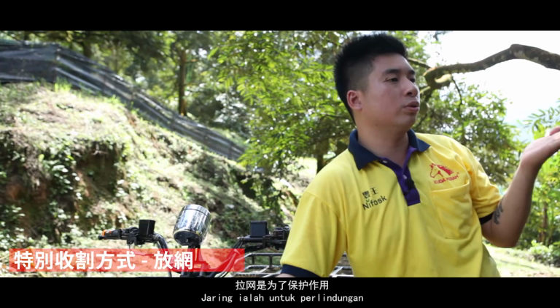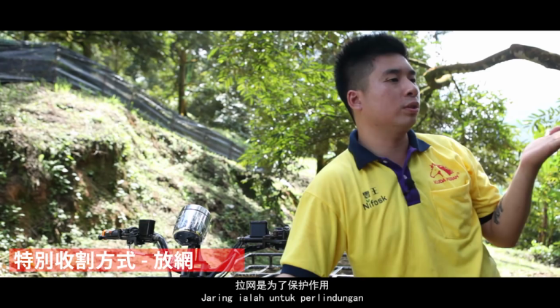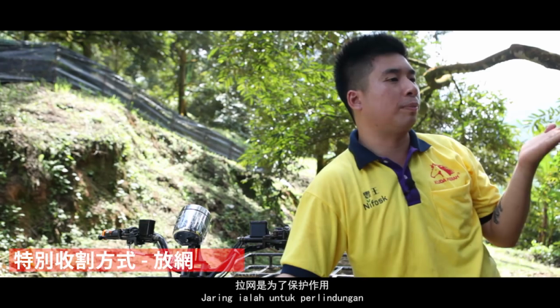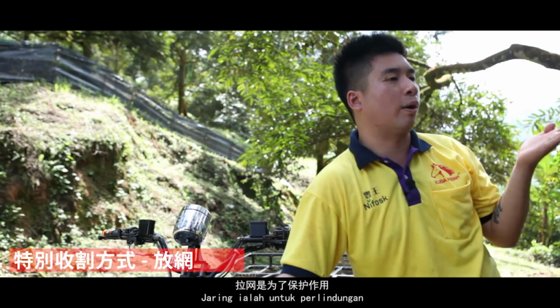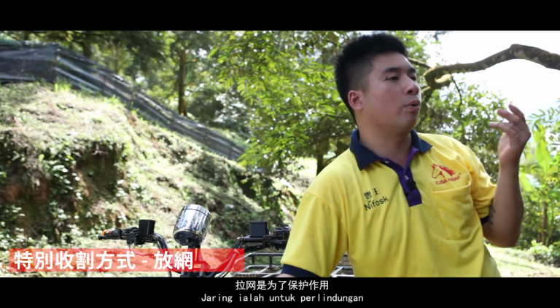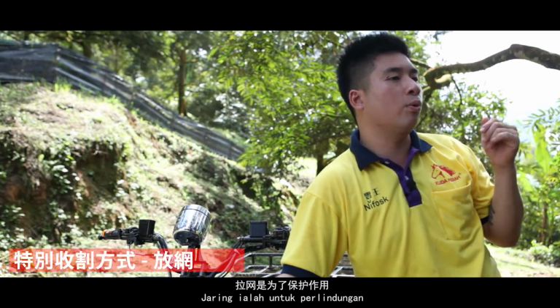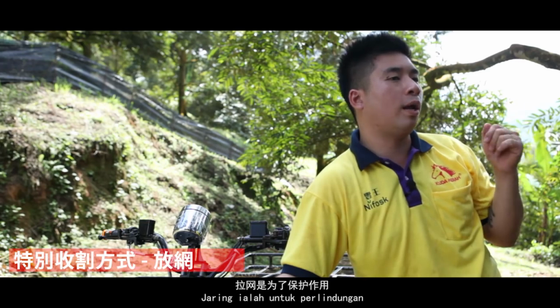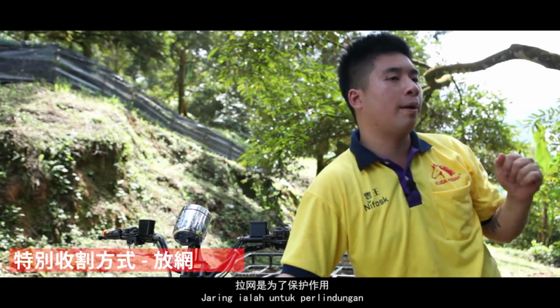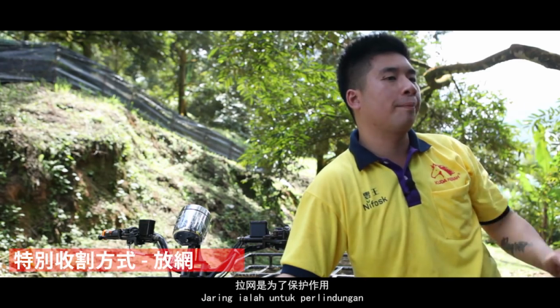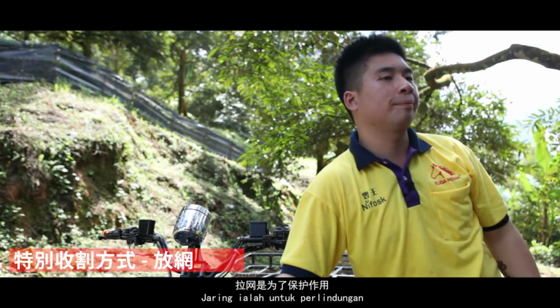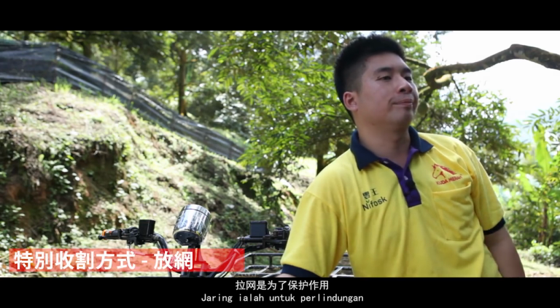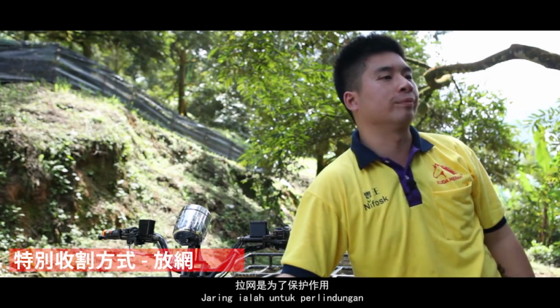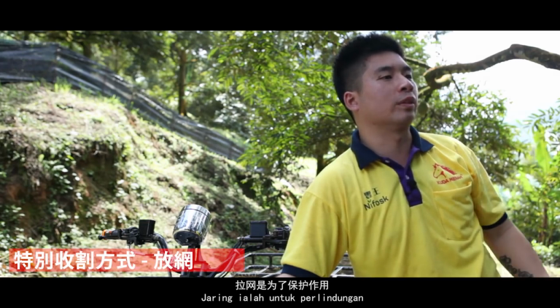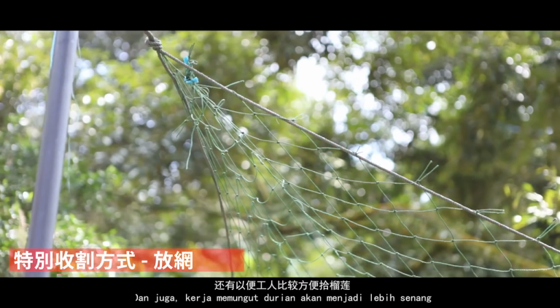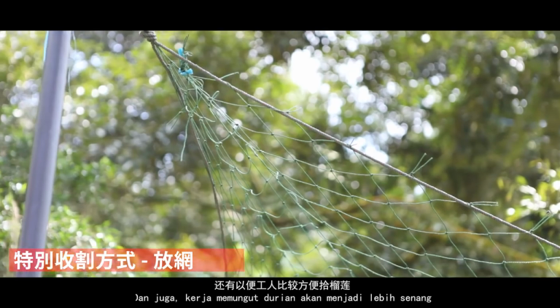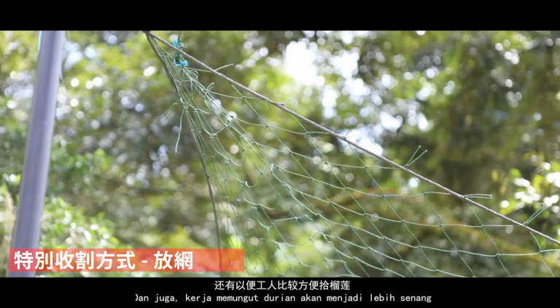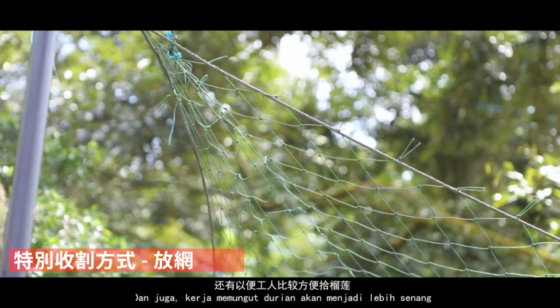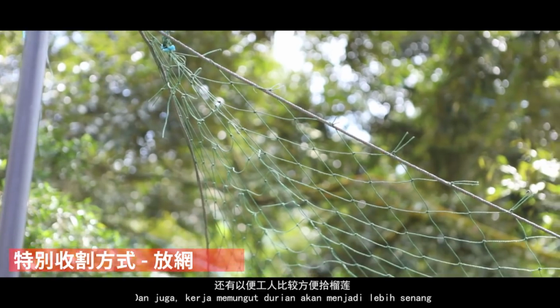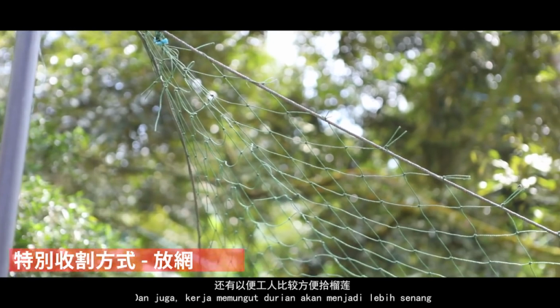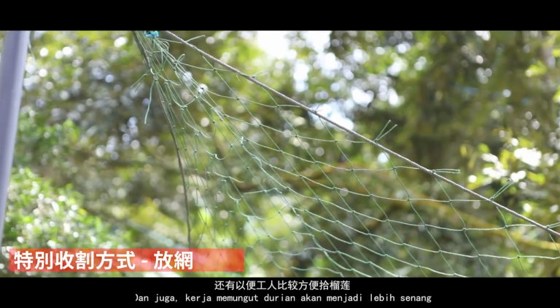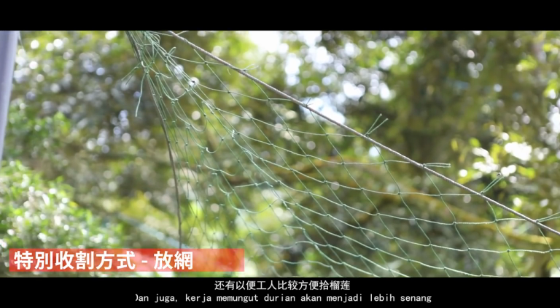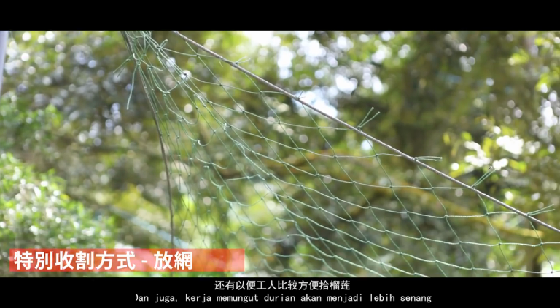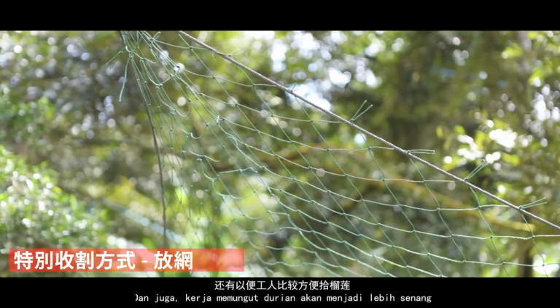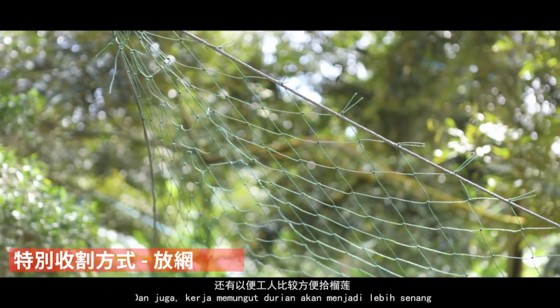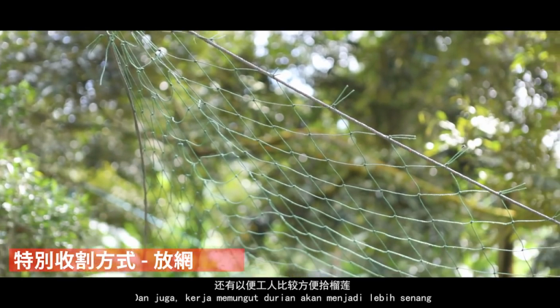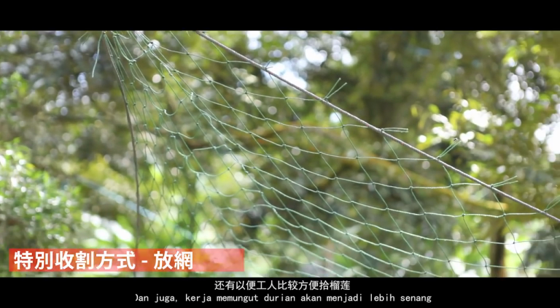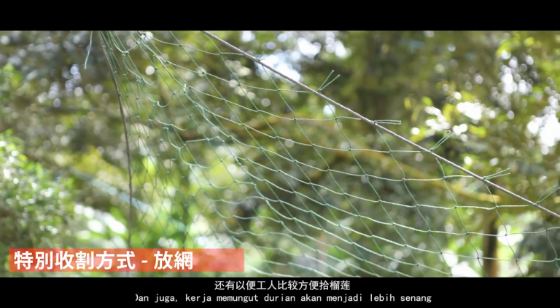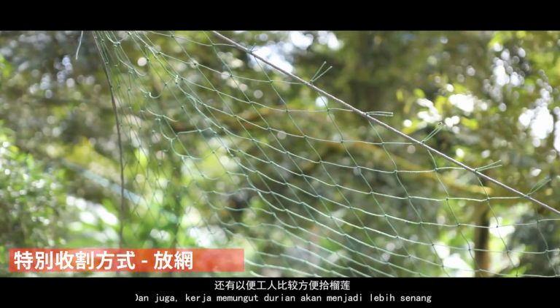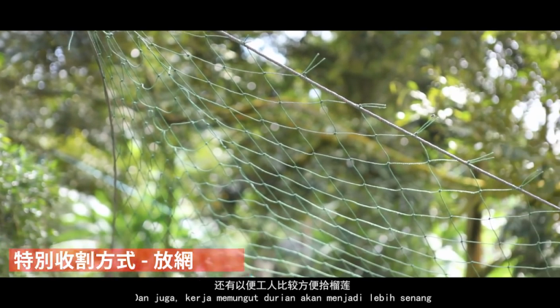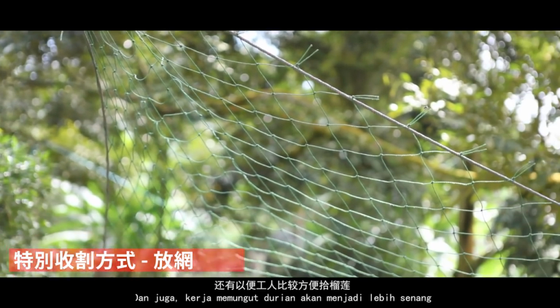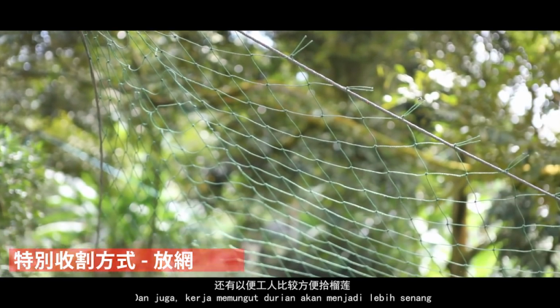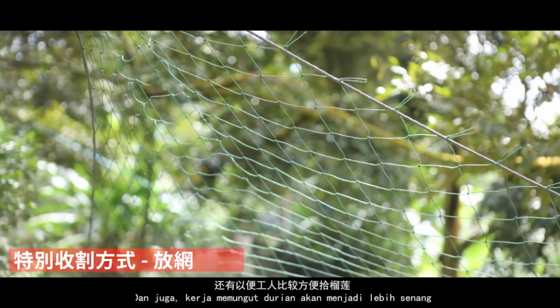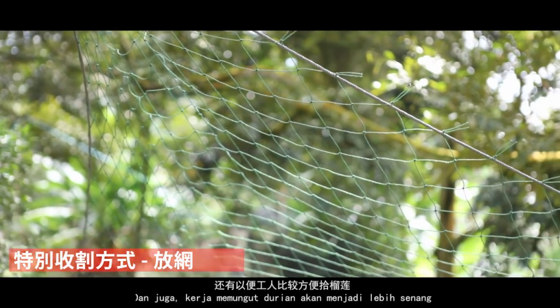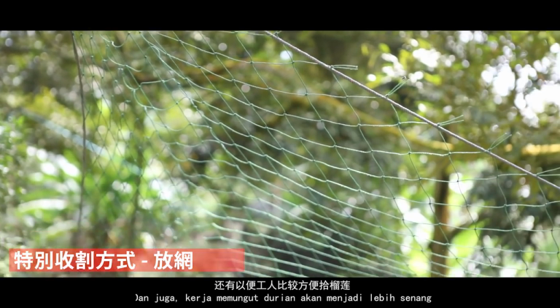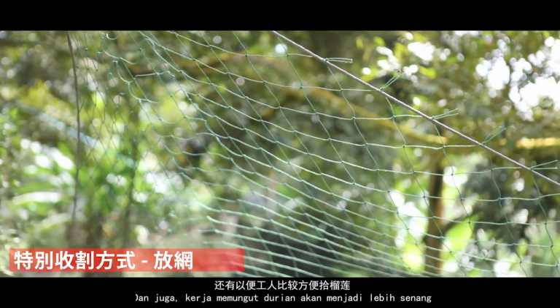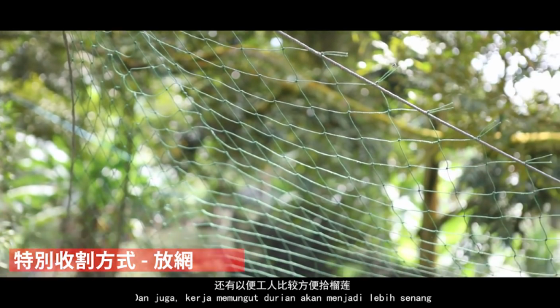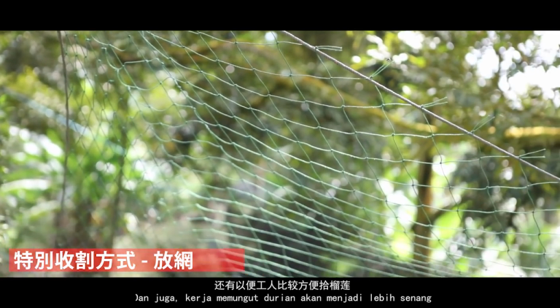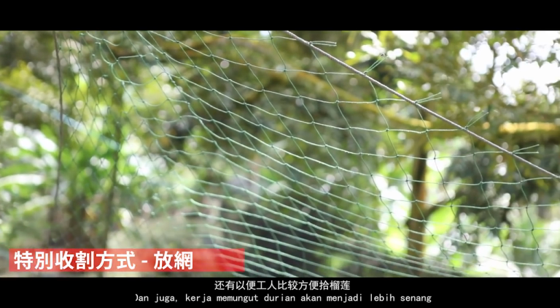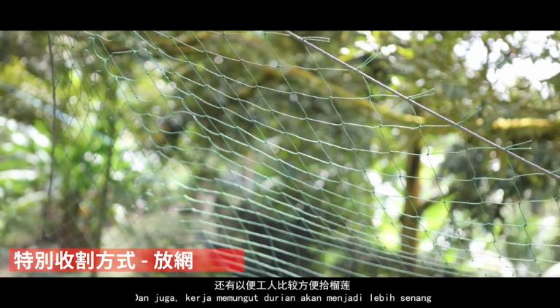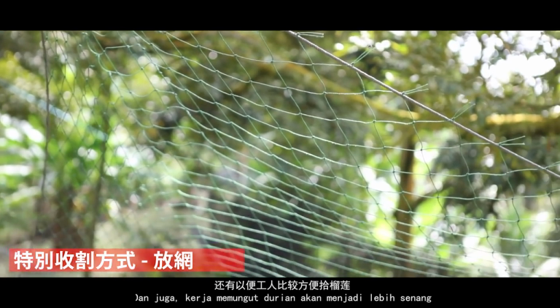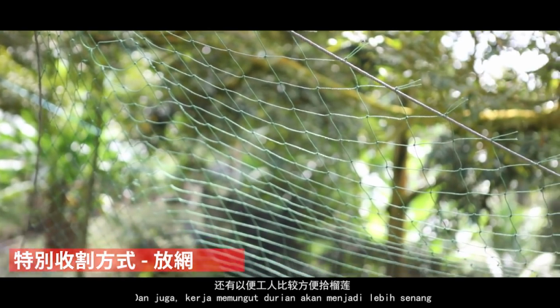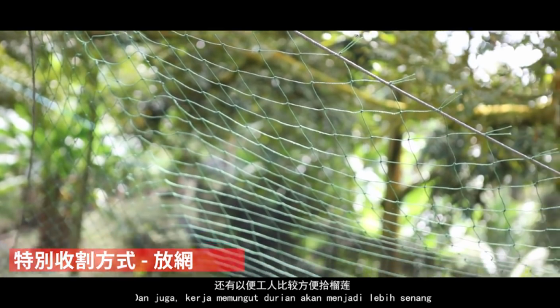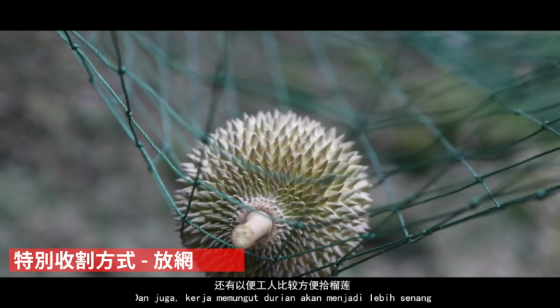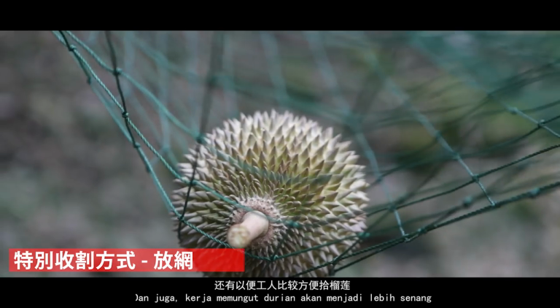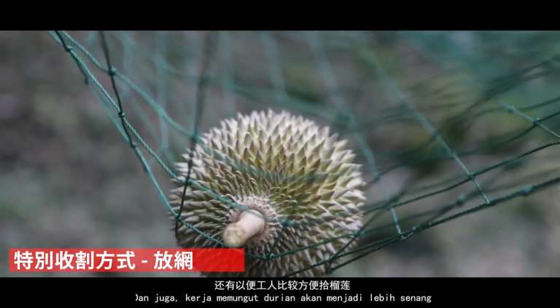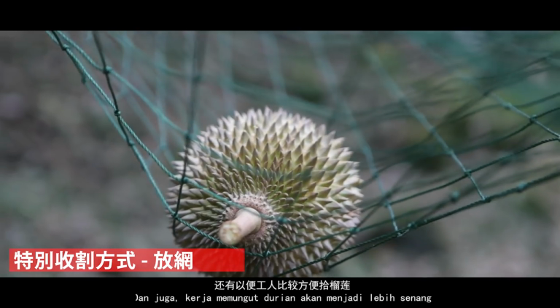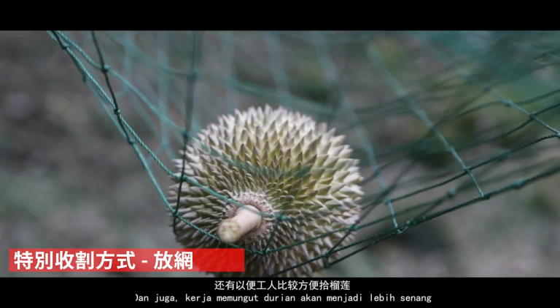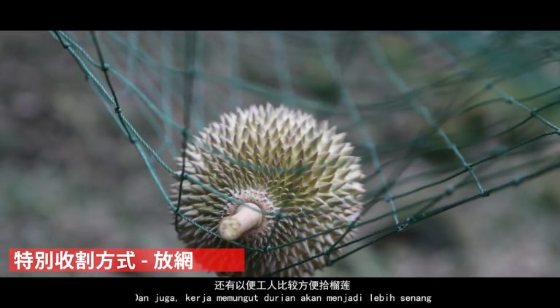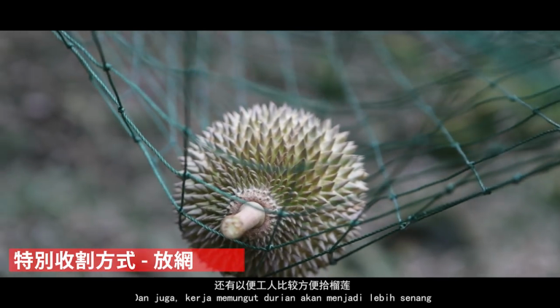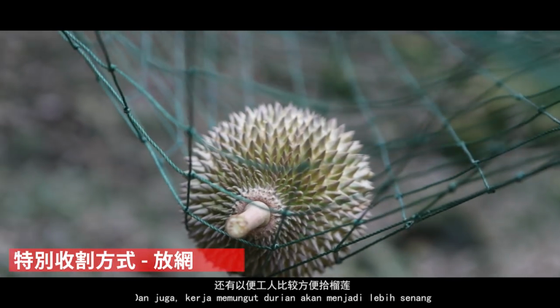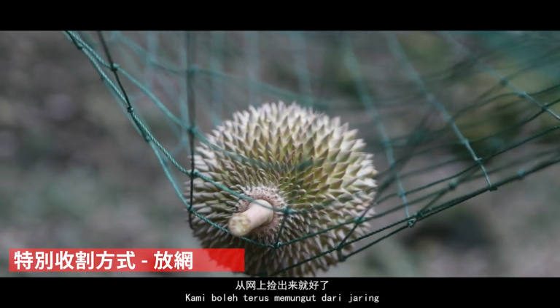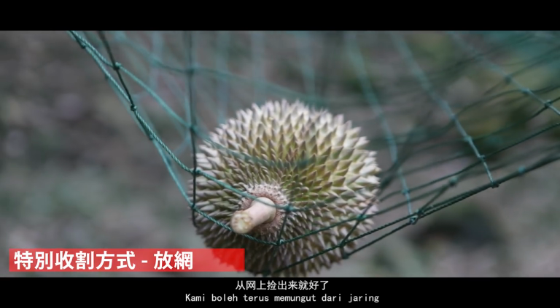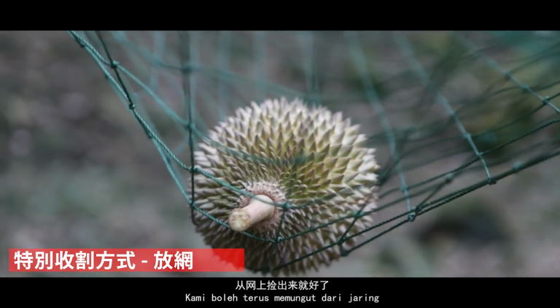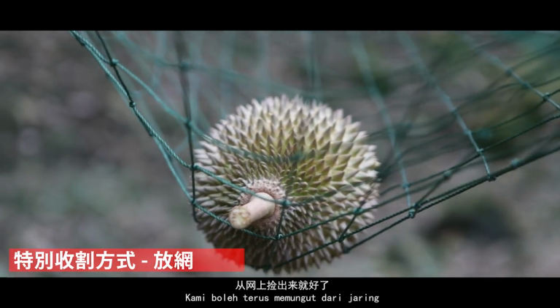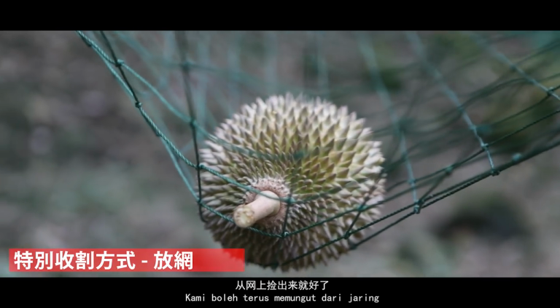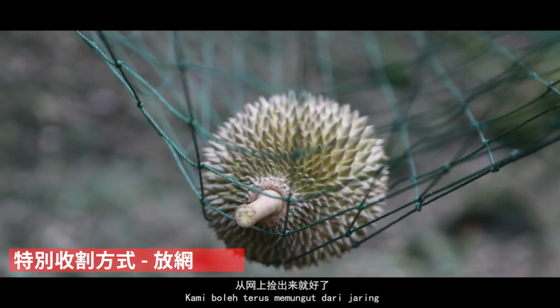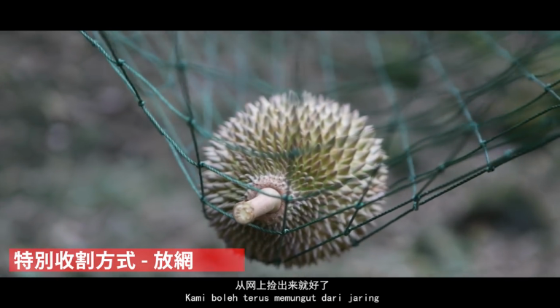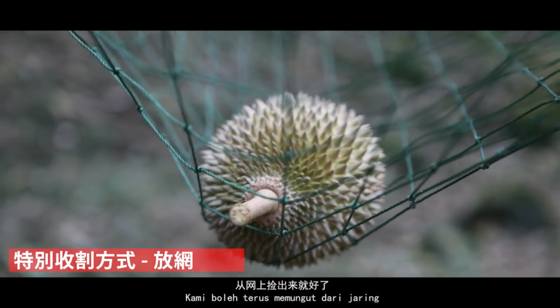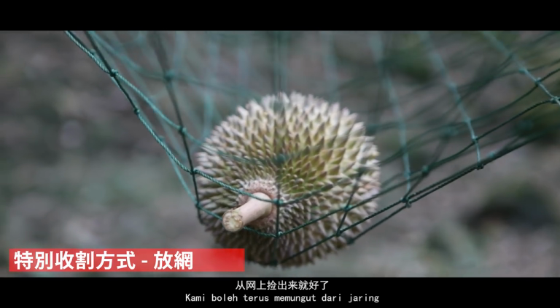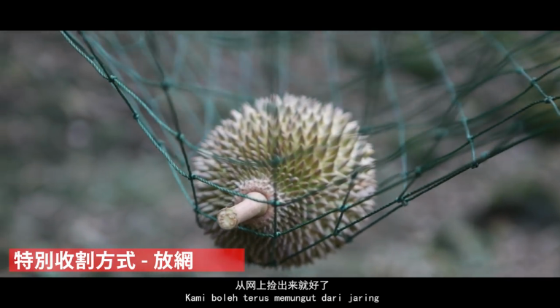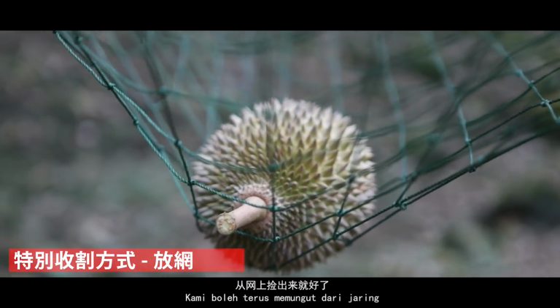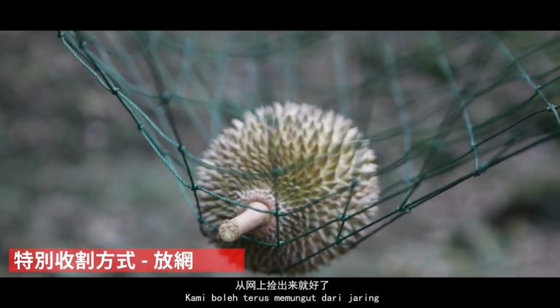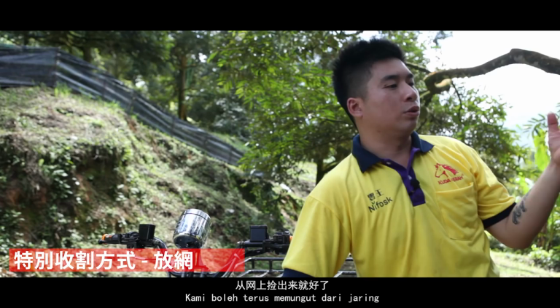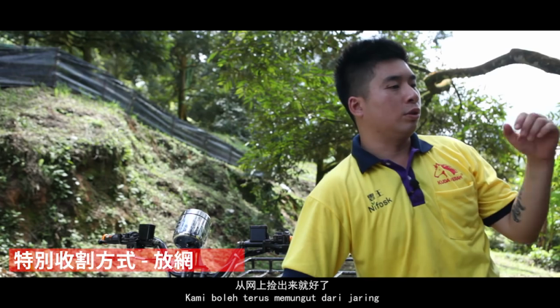當榴槤跌的時候繩子會緊，工人就知道榴槤有沒有跌。放網的因素有很多種，我們的果樹是20至25年以上，大概四五層樓這麼高，太高的話跌下來會破裂。放網都是保護的，還有給工人撿榴槤的時候比較方便，就在網上撿出來就好了。